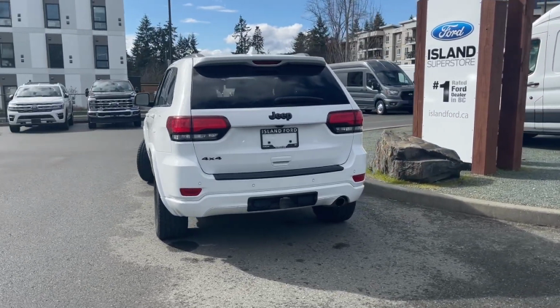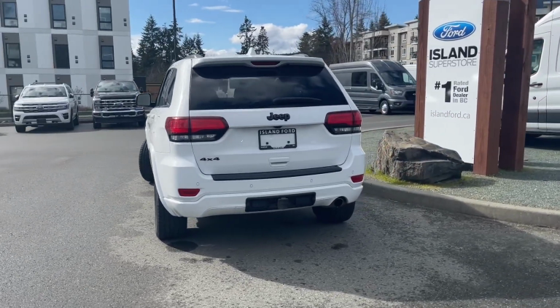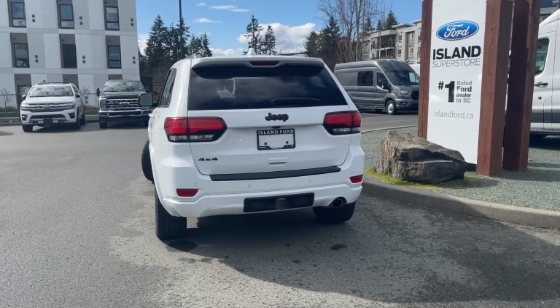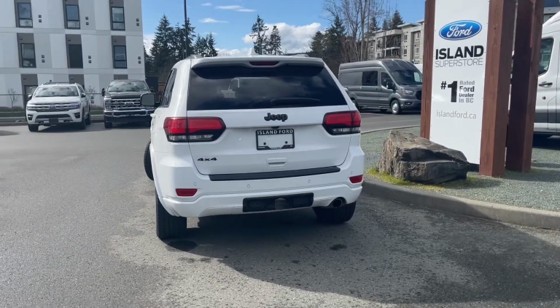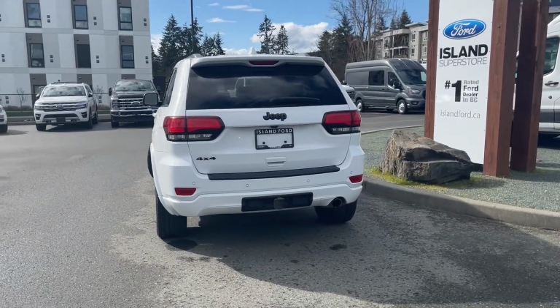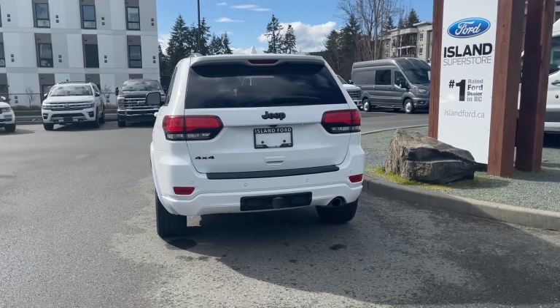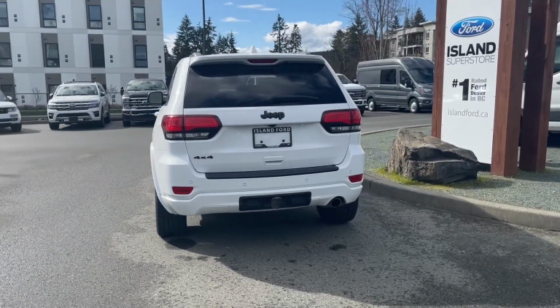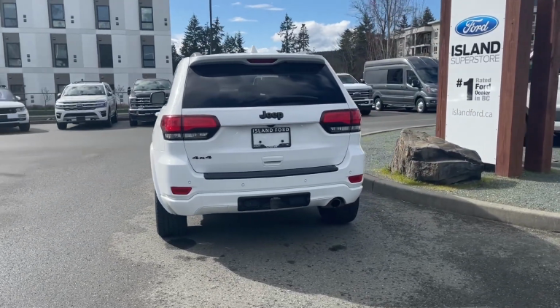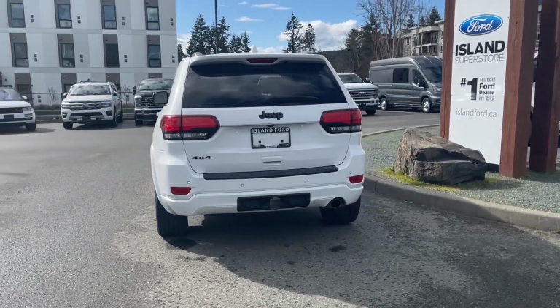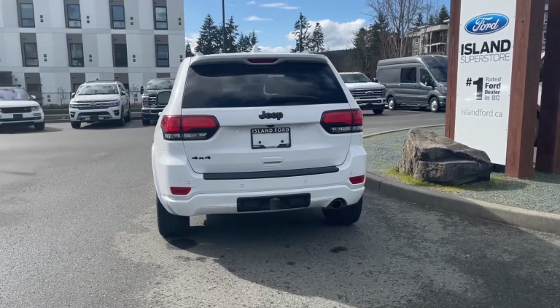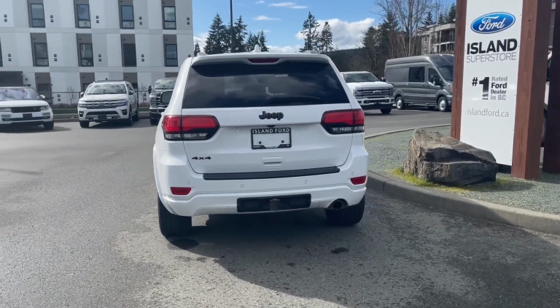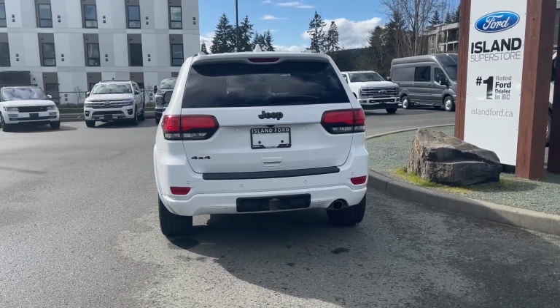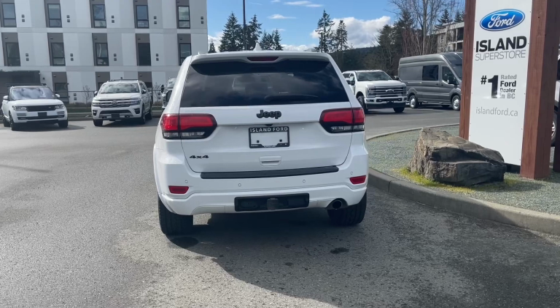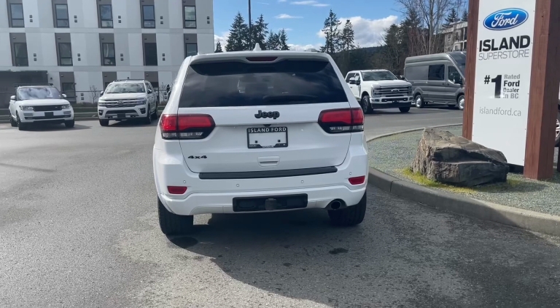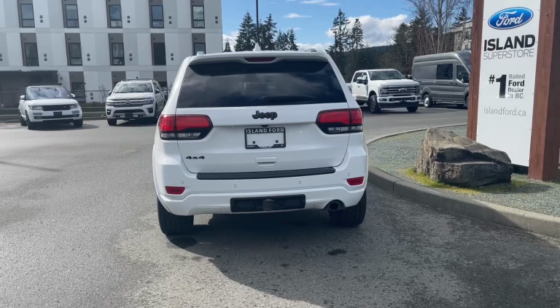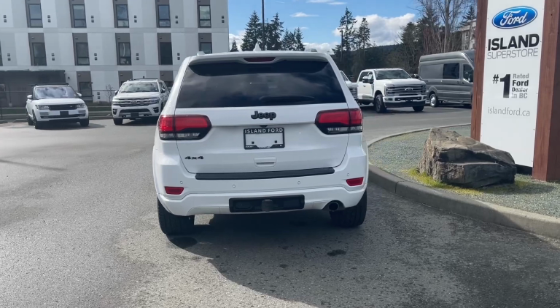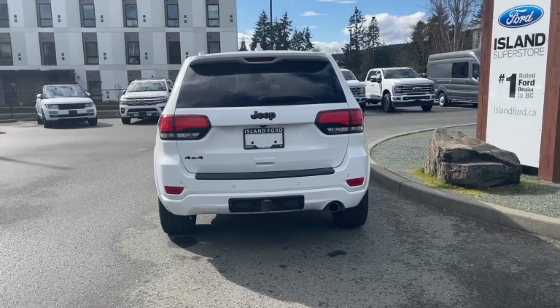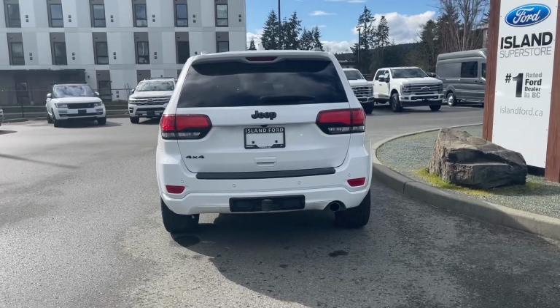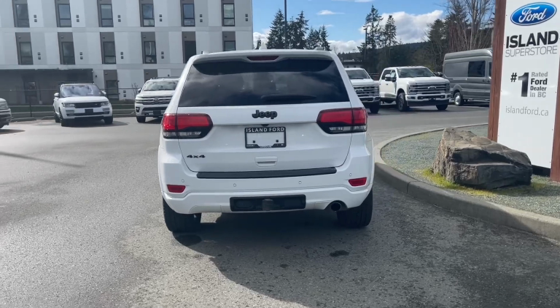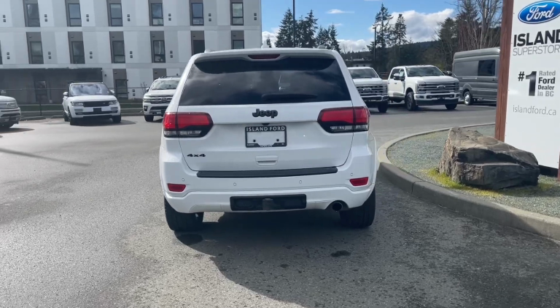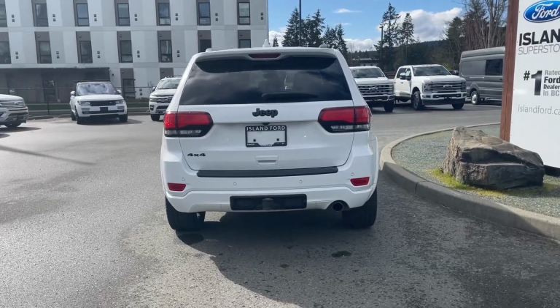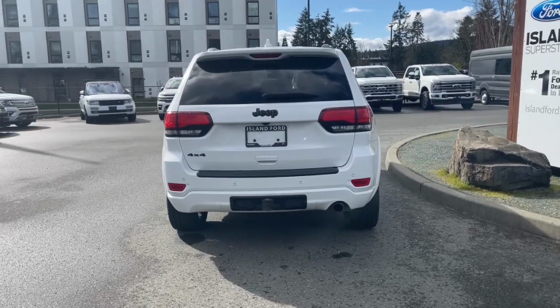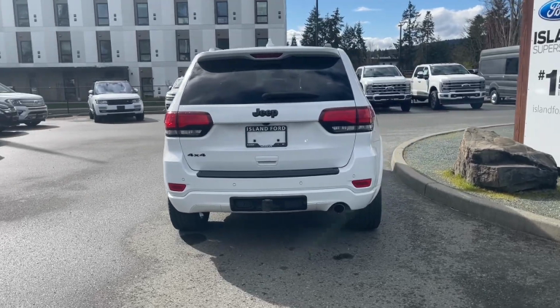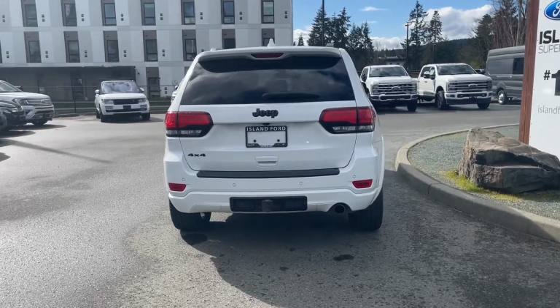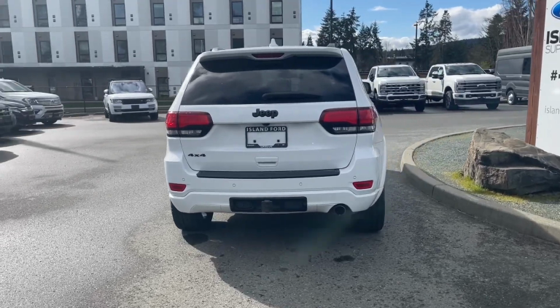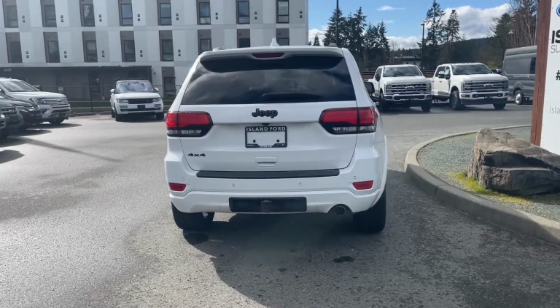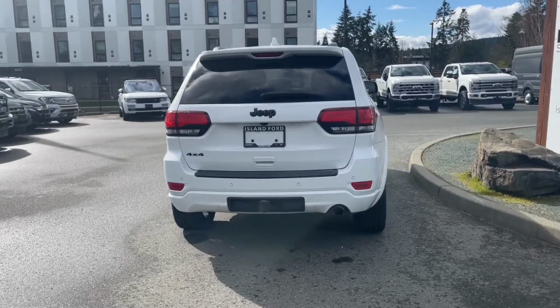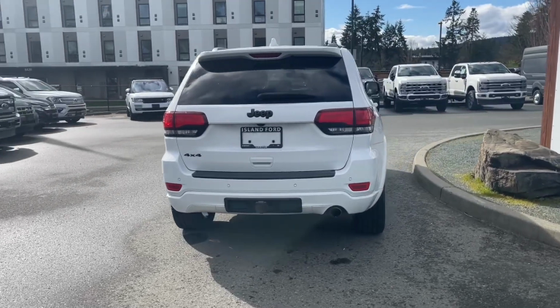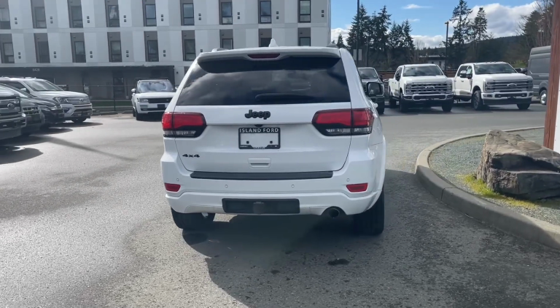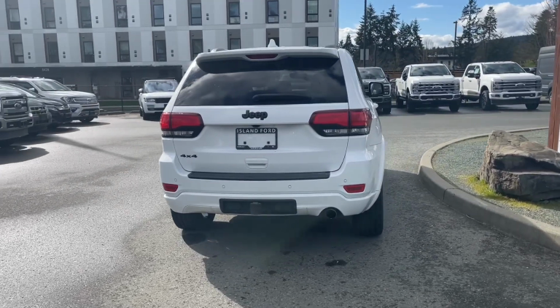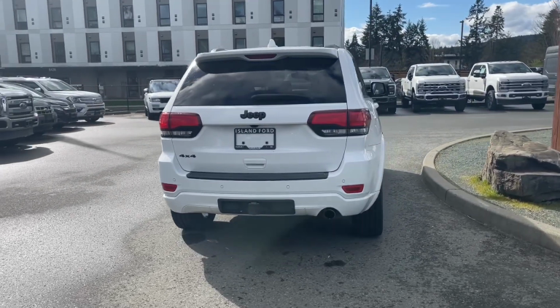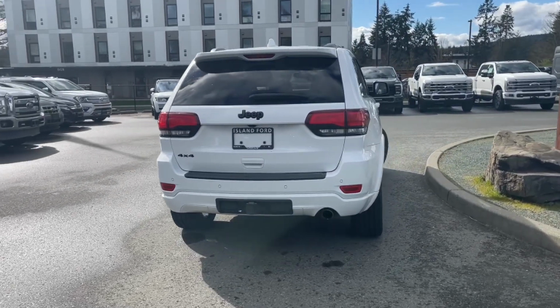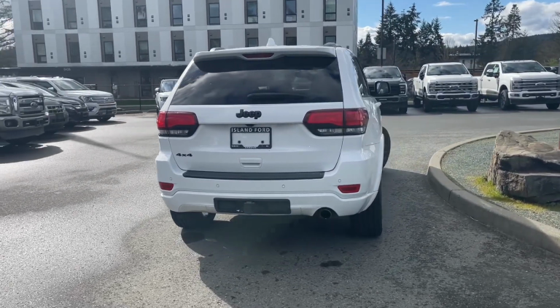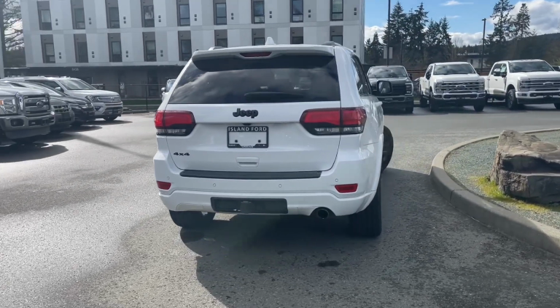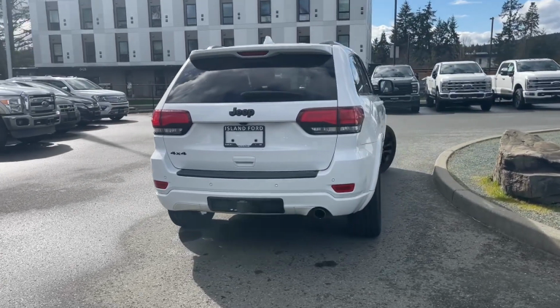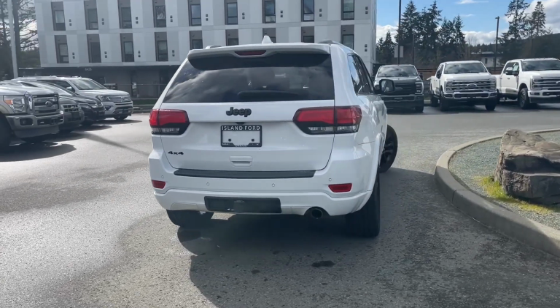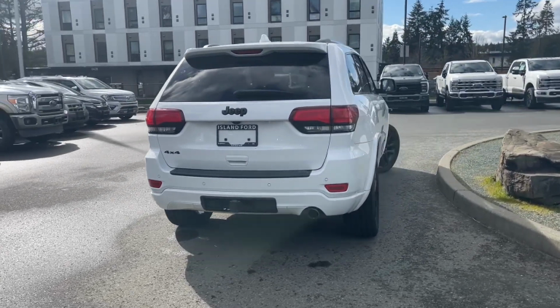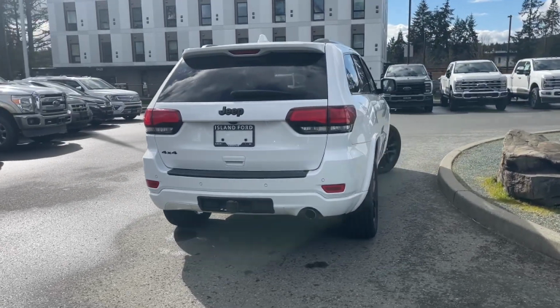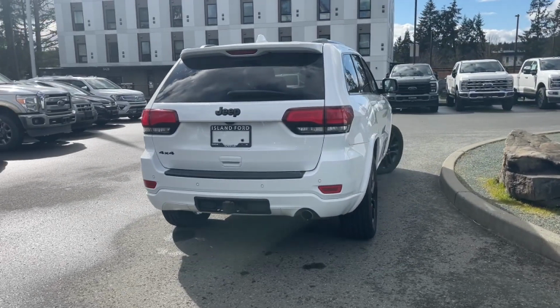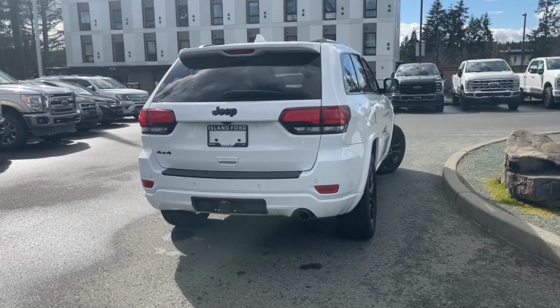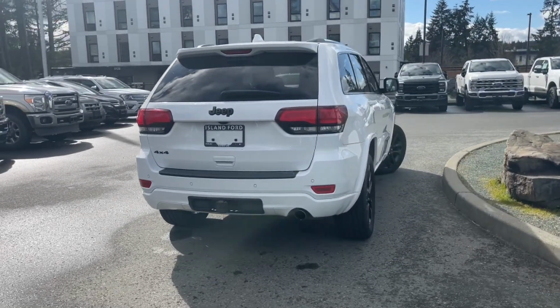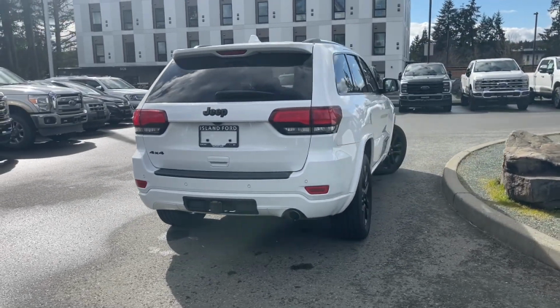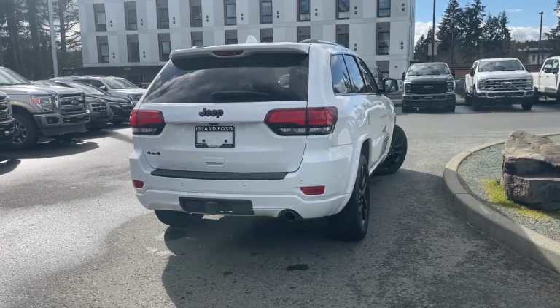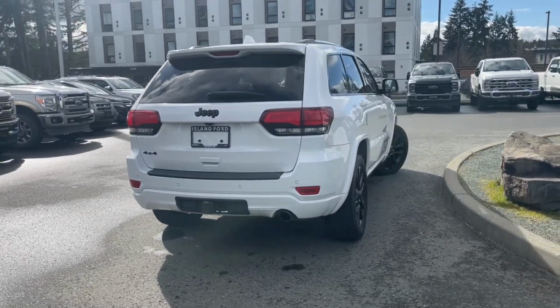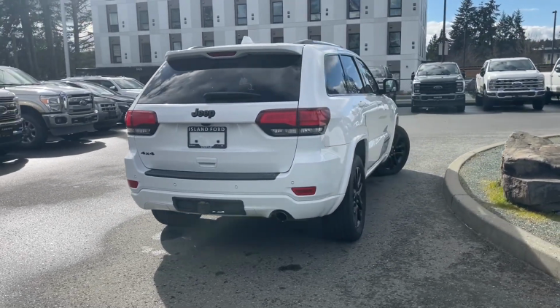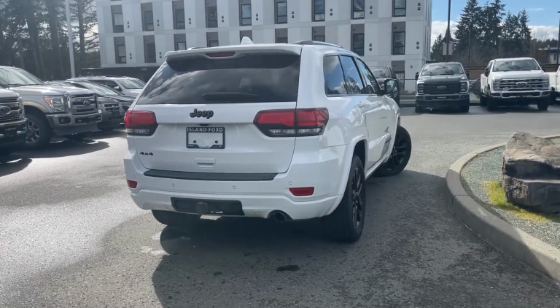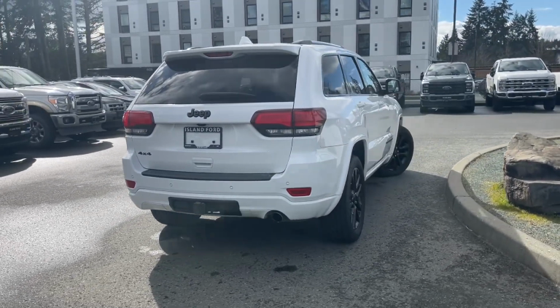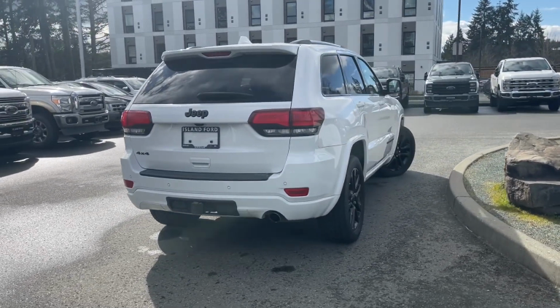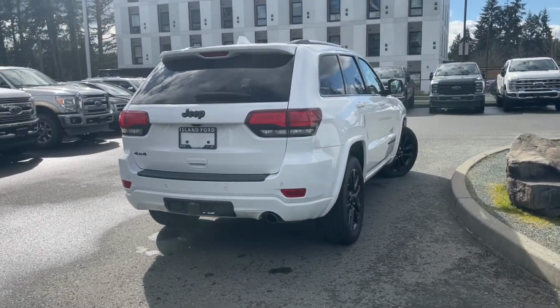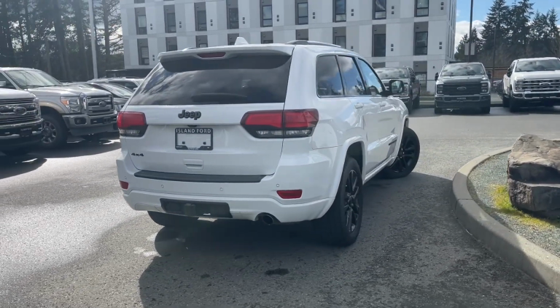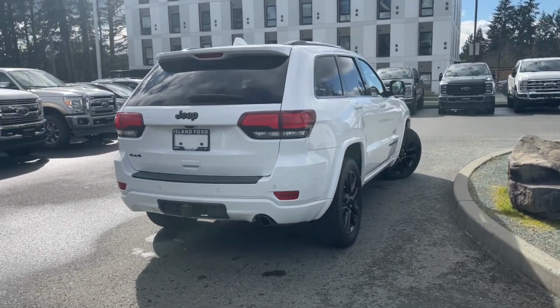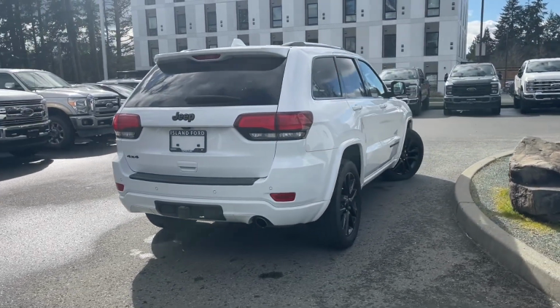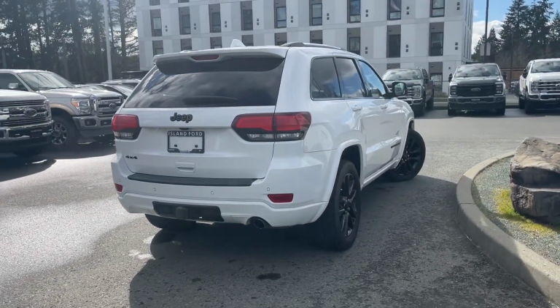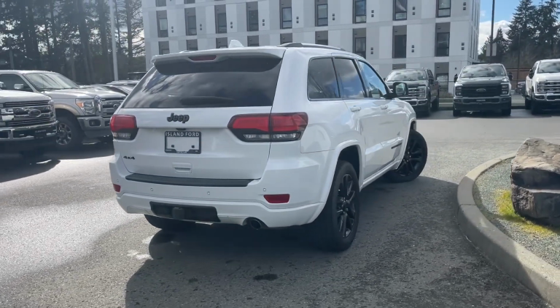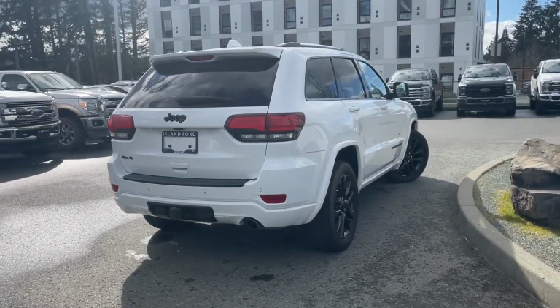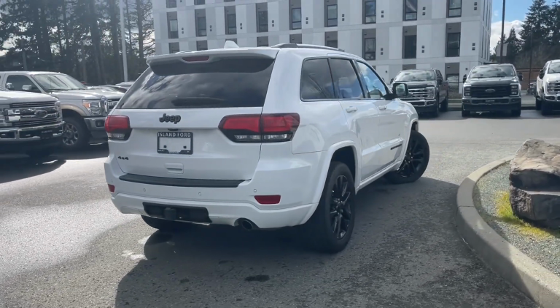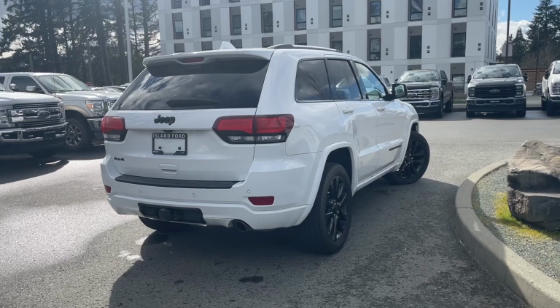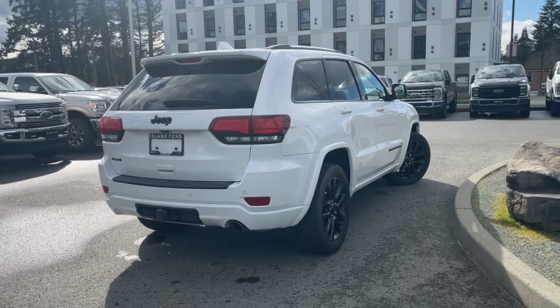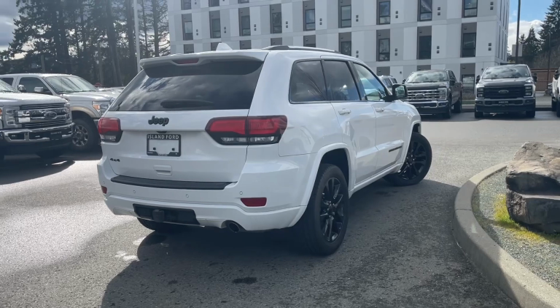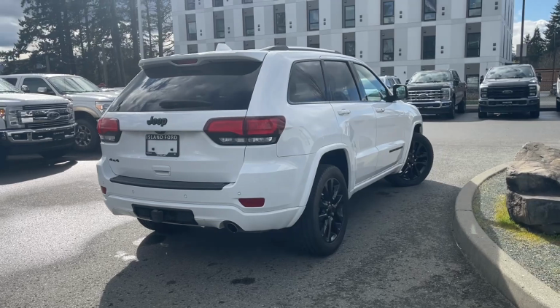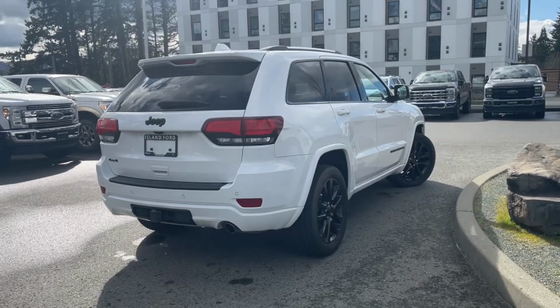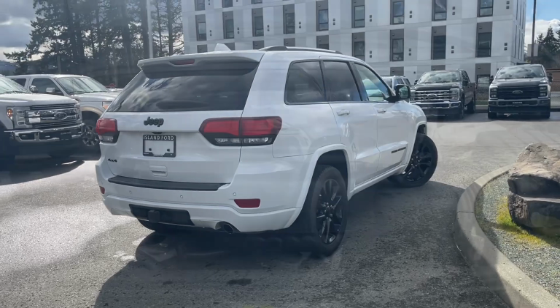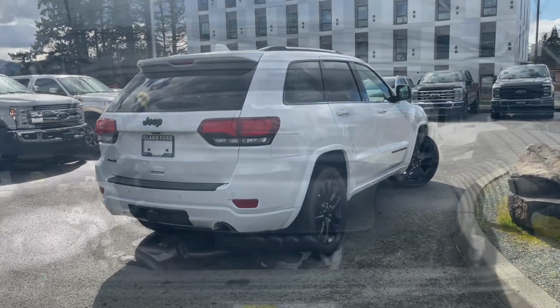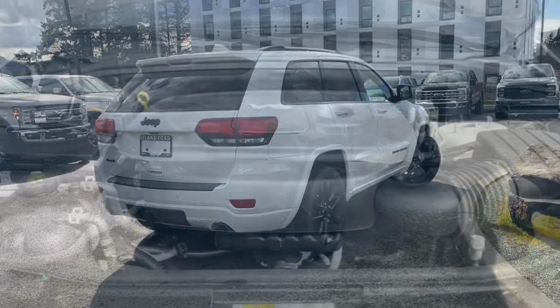If you'd like to take this vehicle out on a test drive, you can book it online at islandford.ca. Stay tuned — we're going to have a look under the hood and inside.